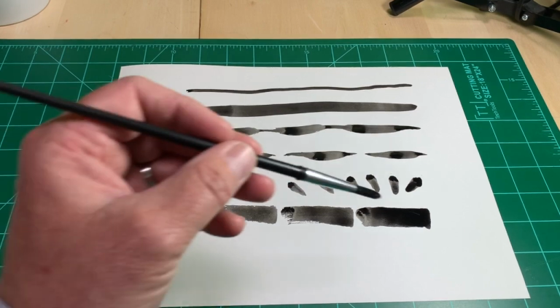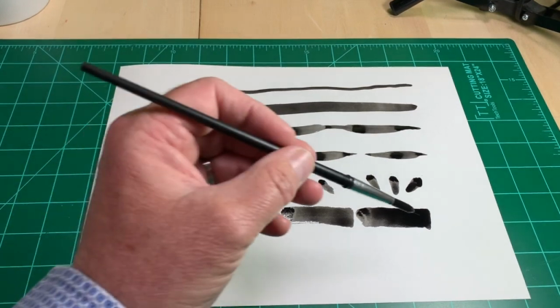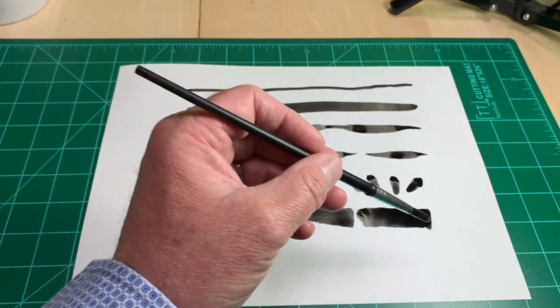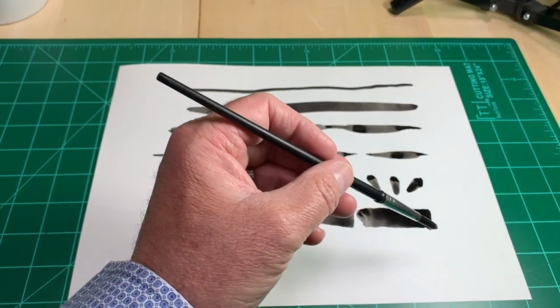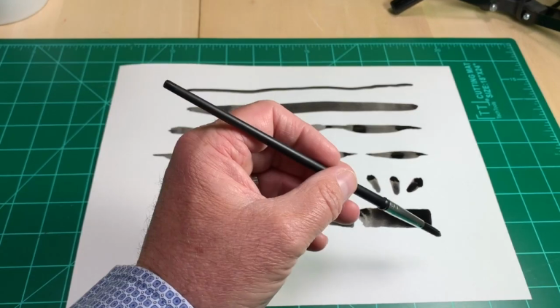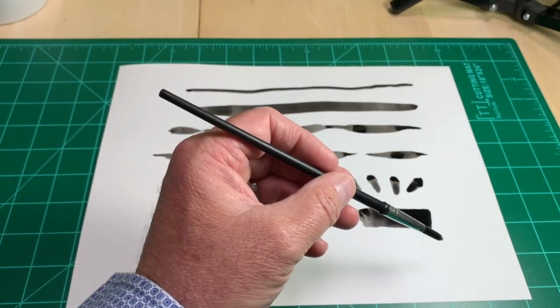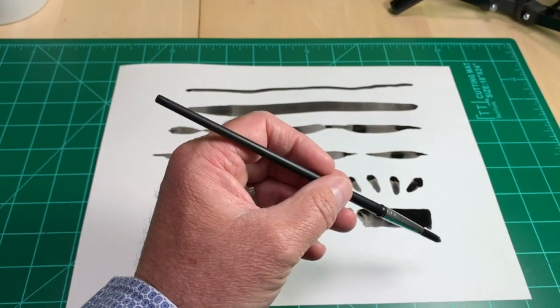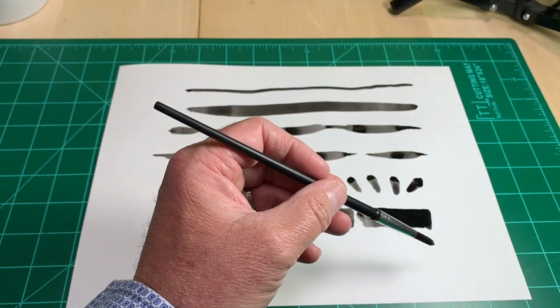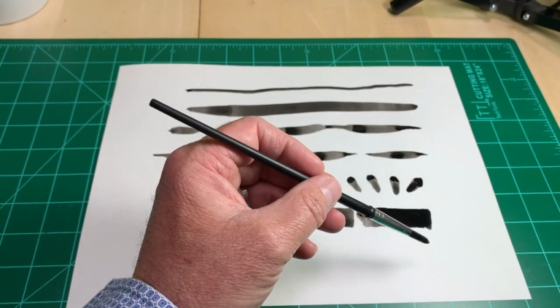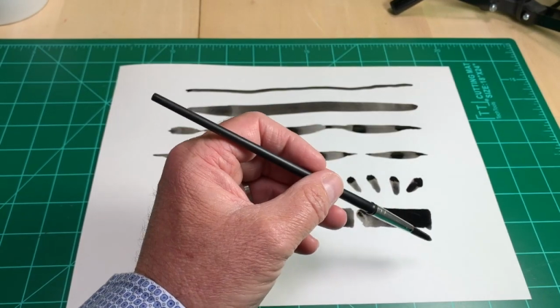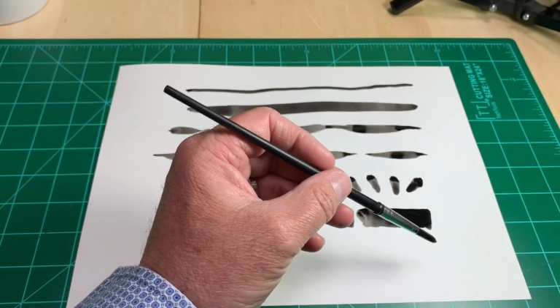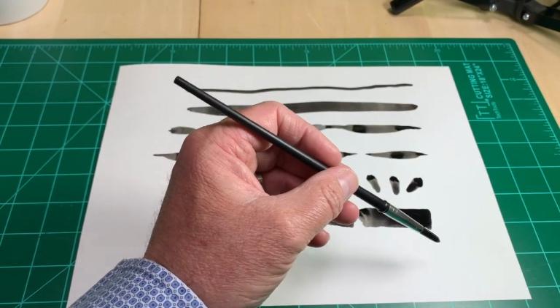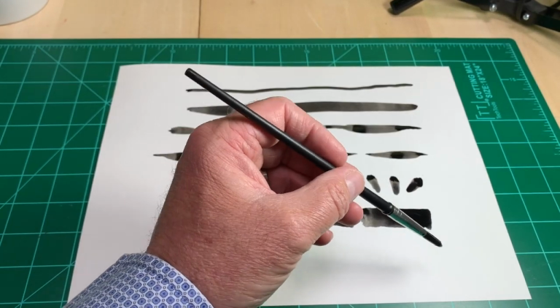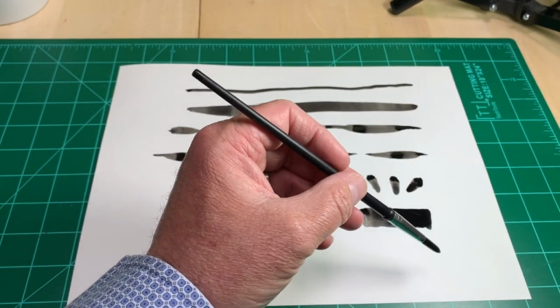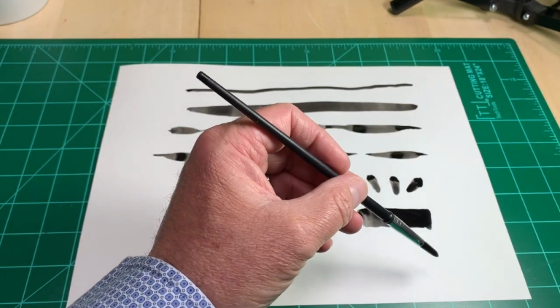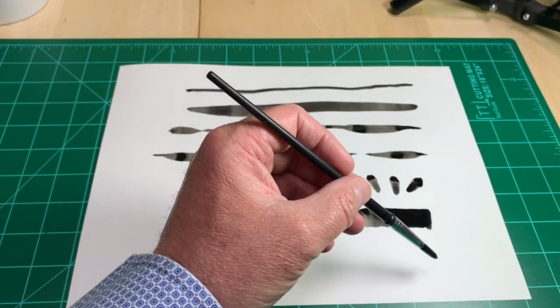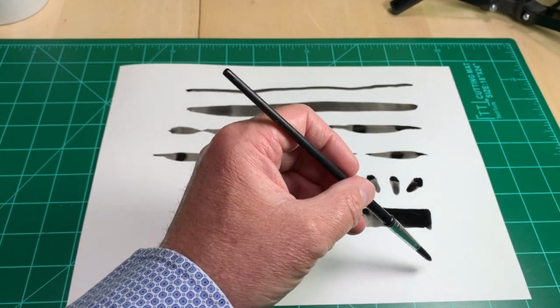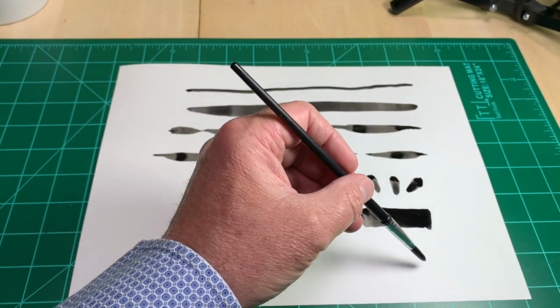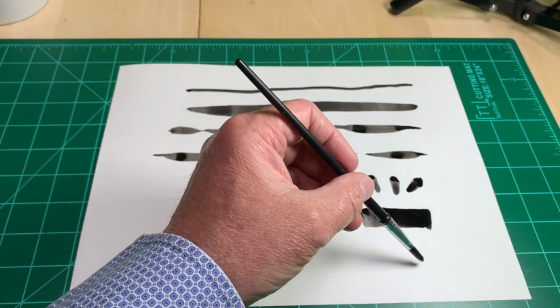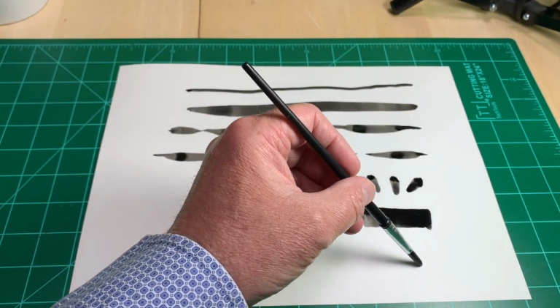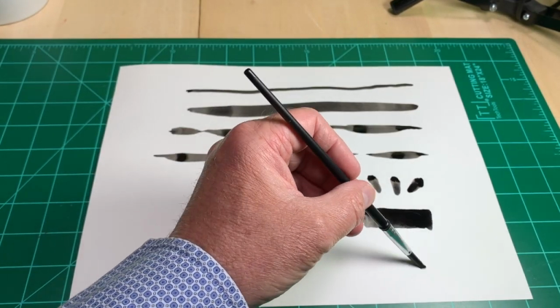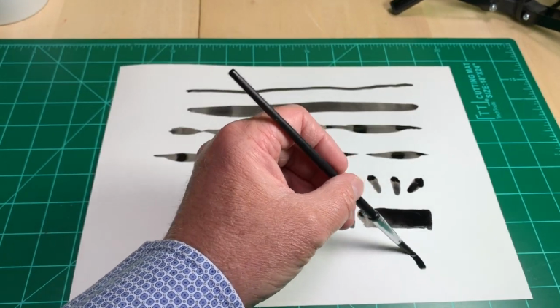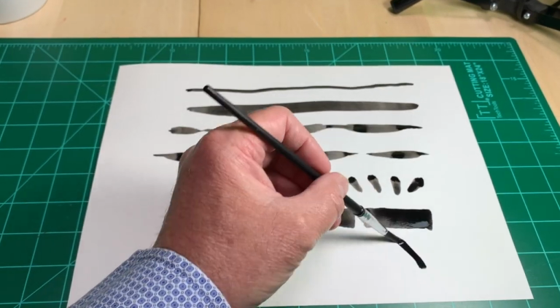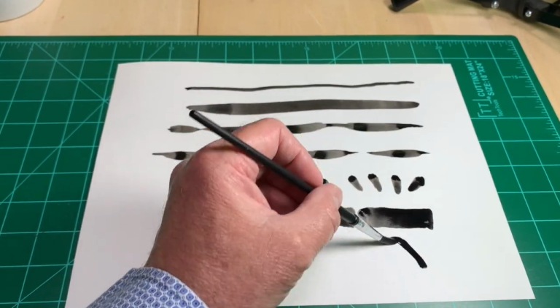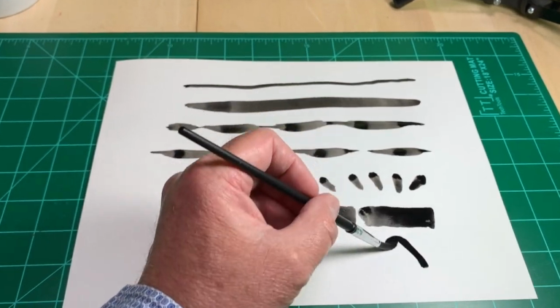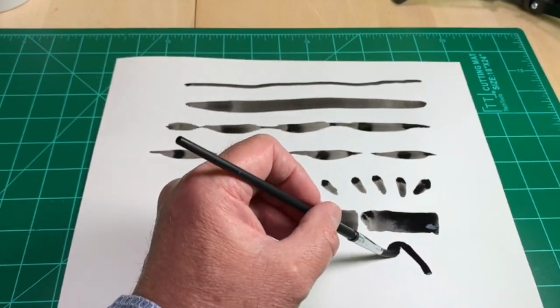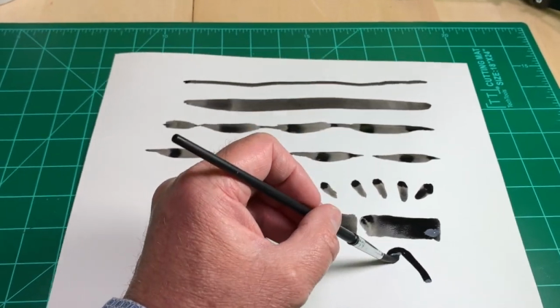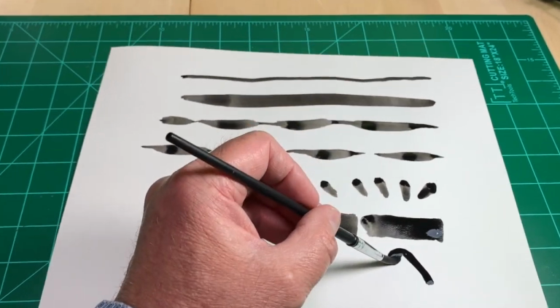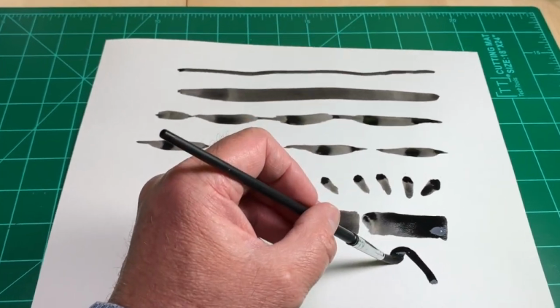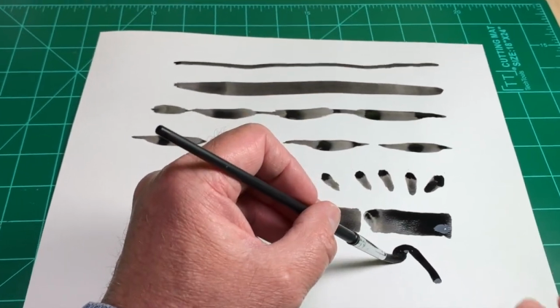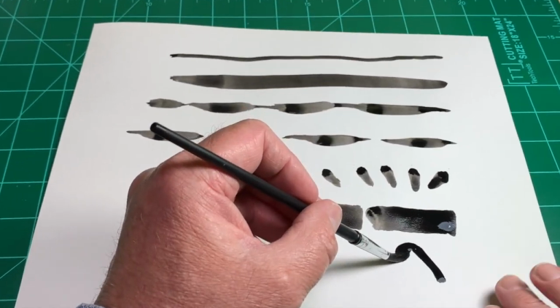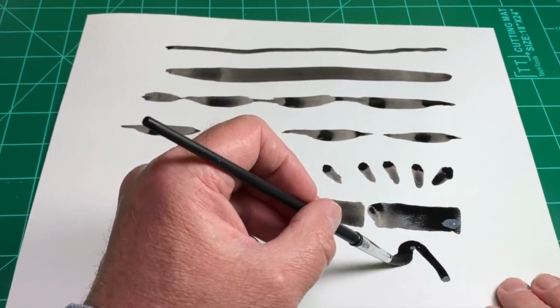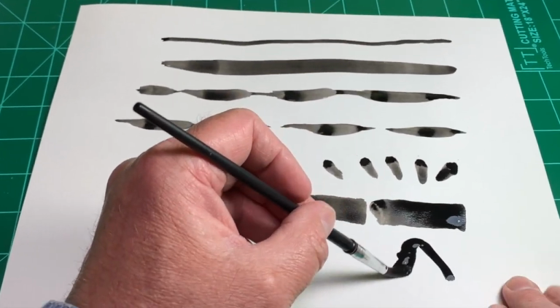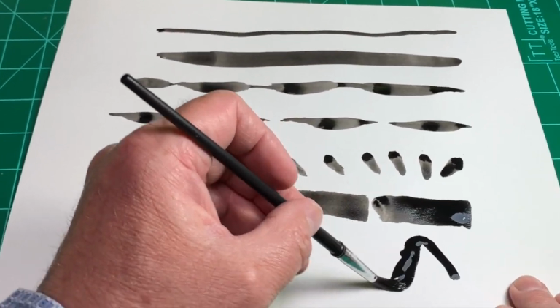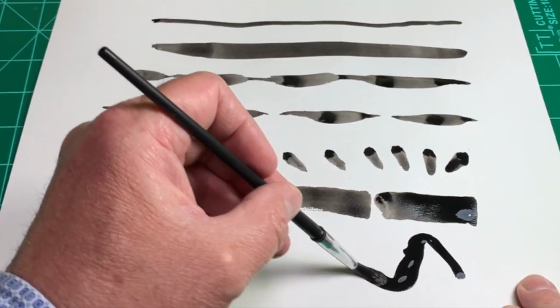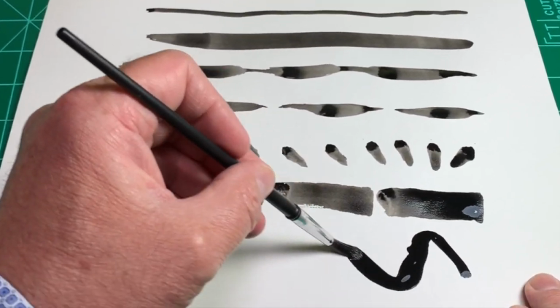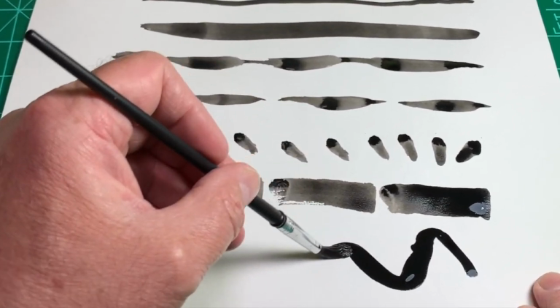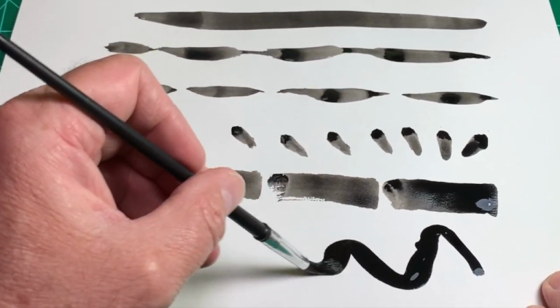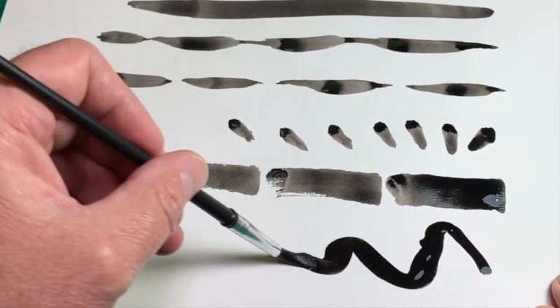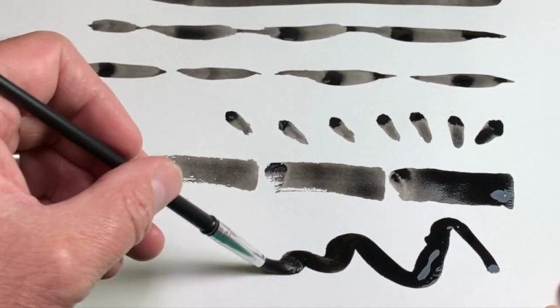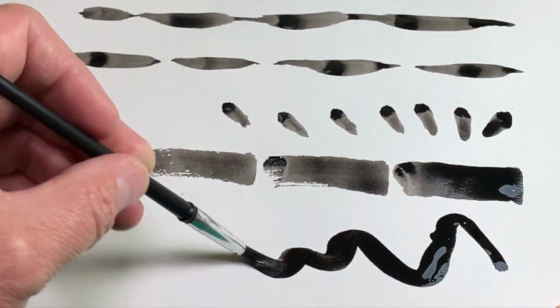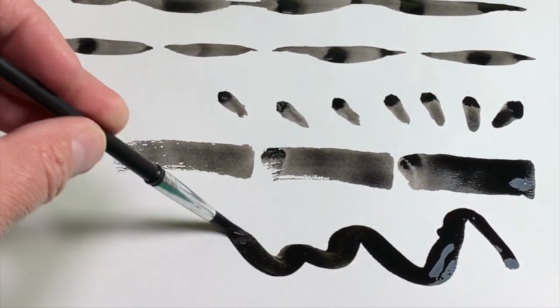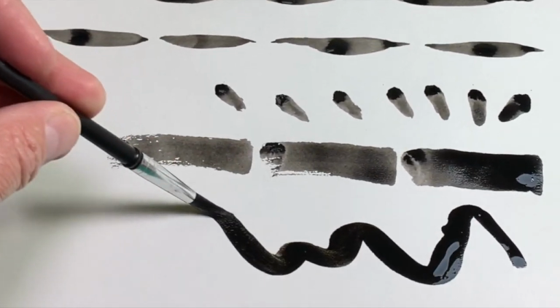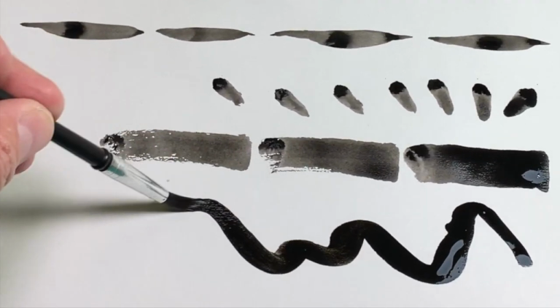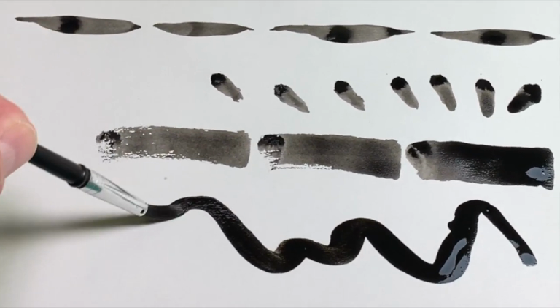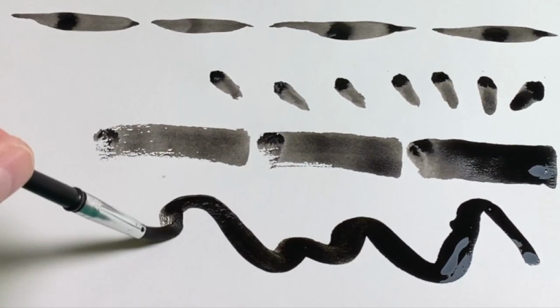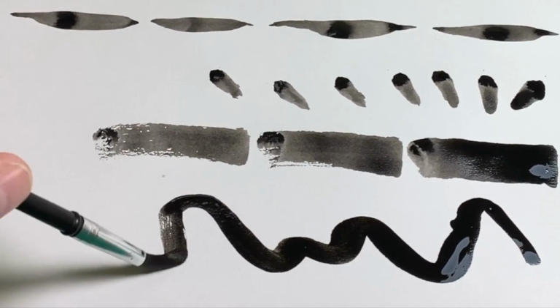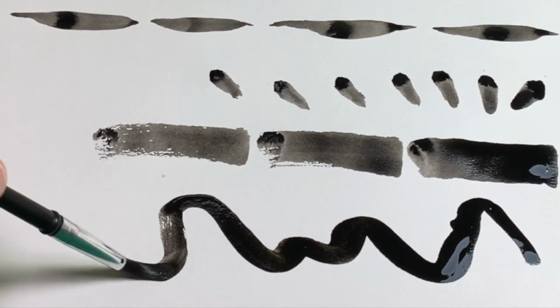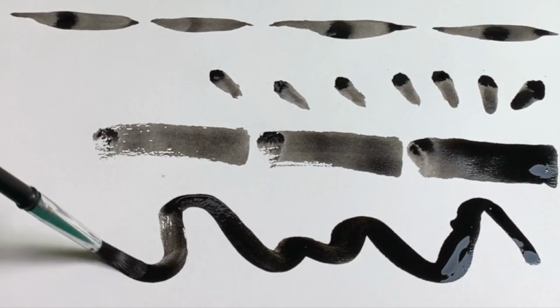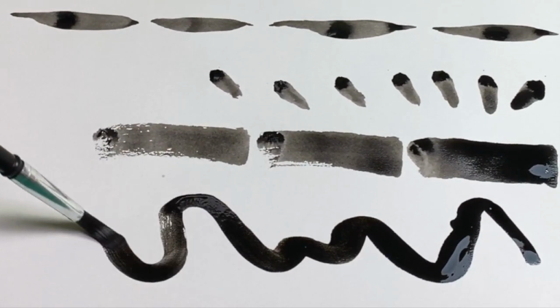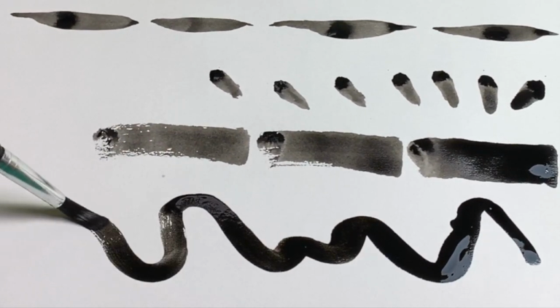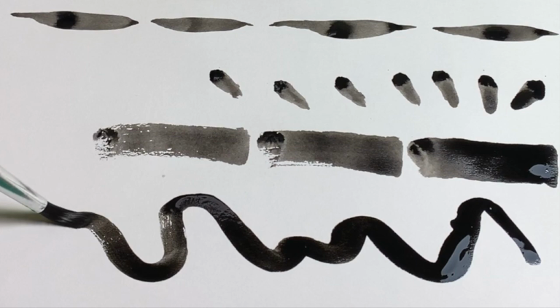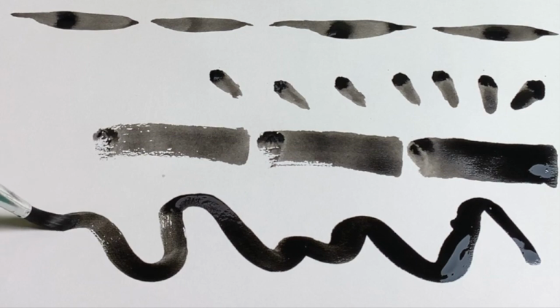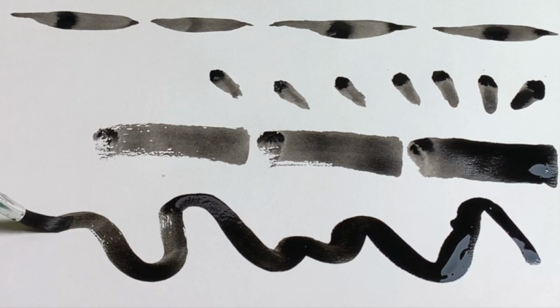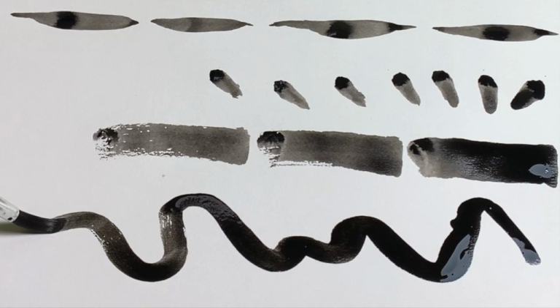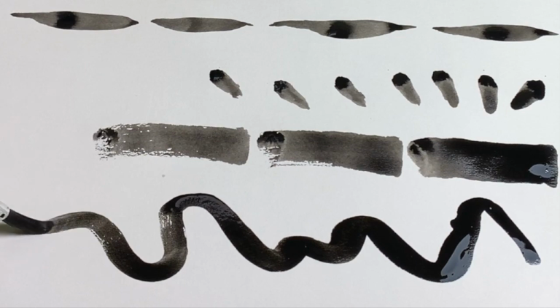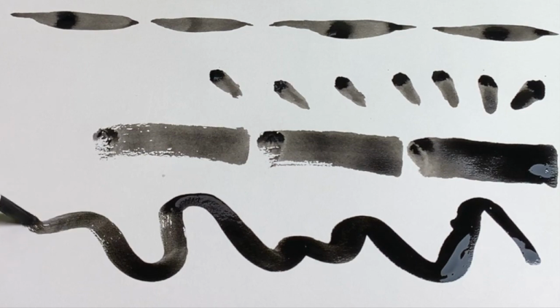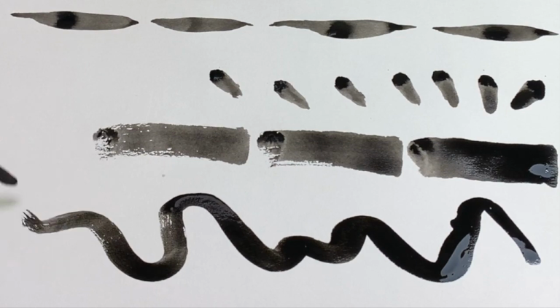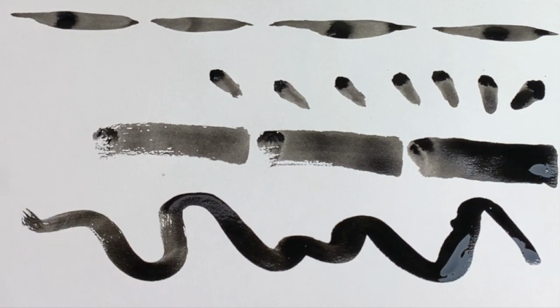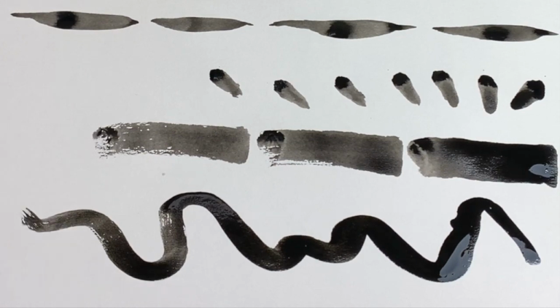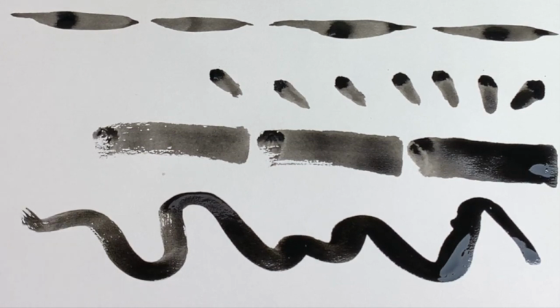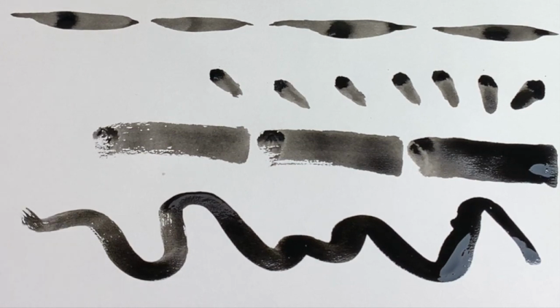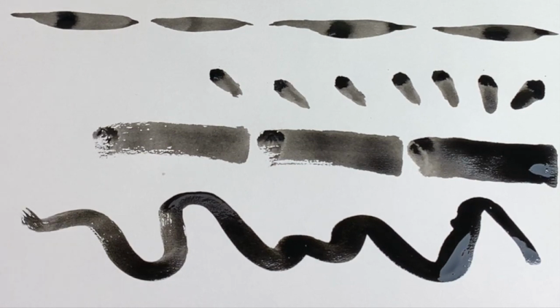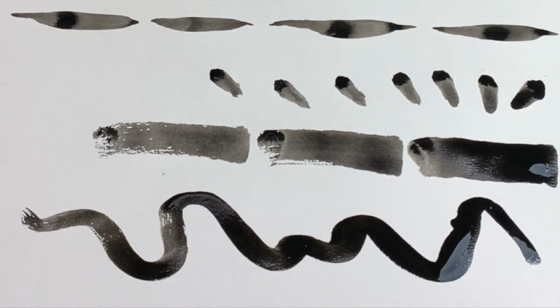The freestyle line is just what it sounds like. Touch the bristles of your brush to the paper and then paint a line.